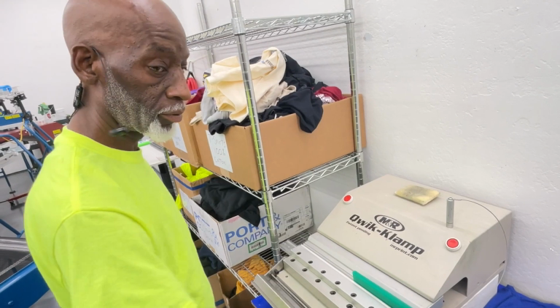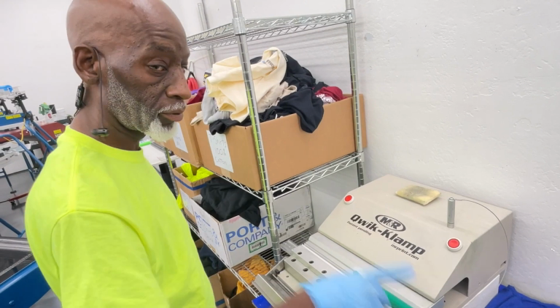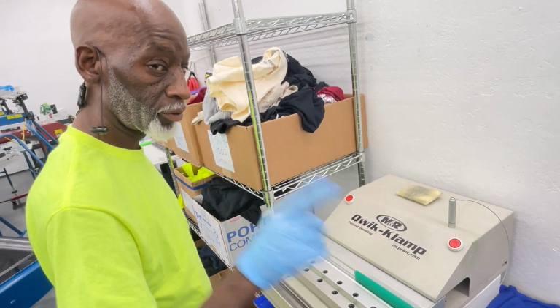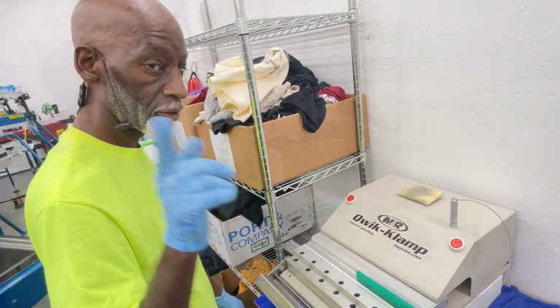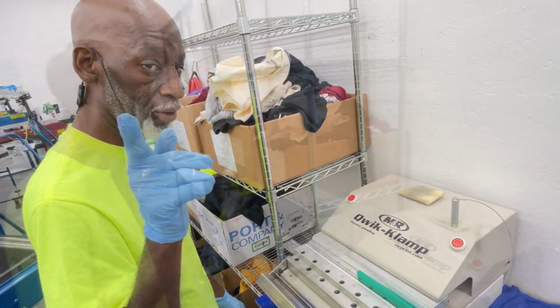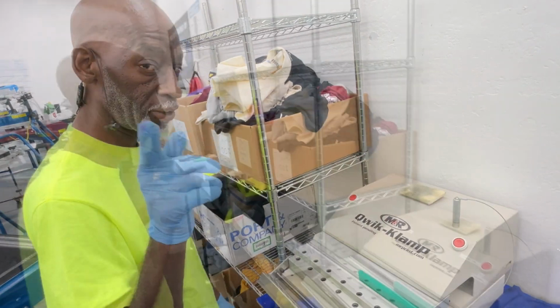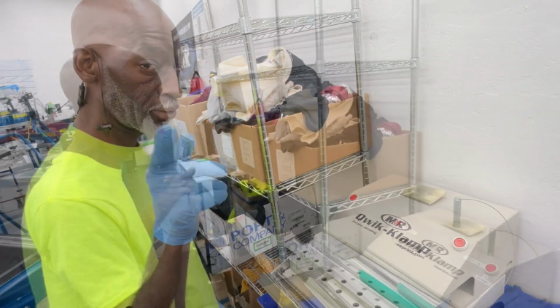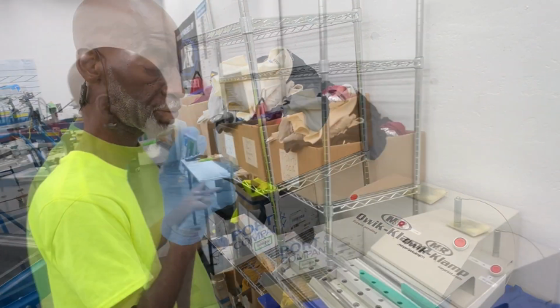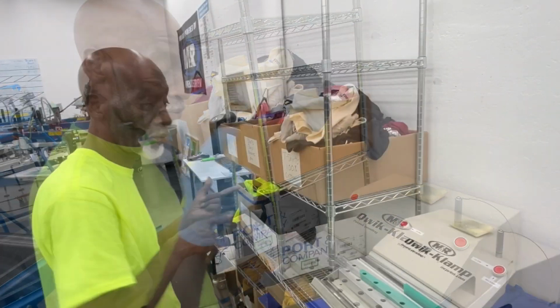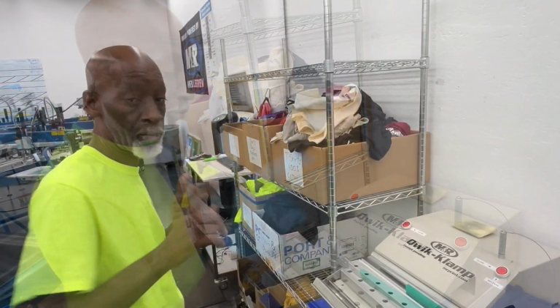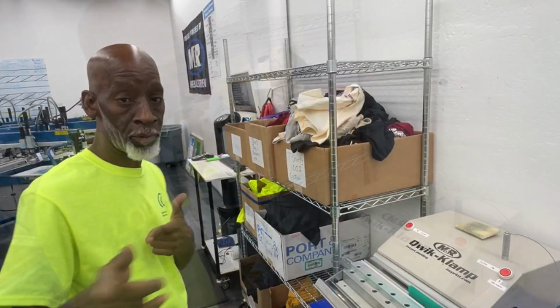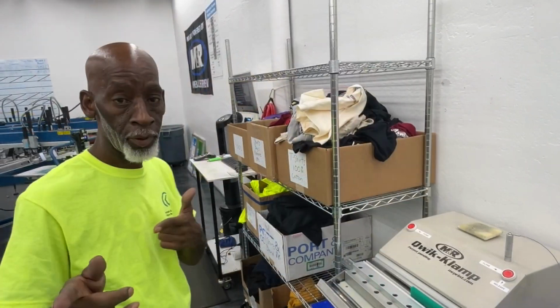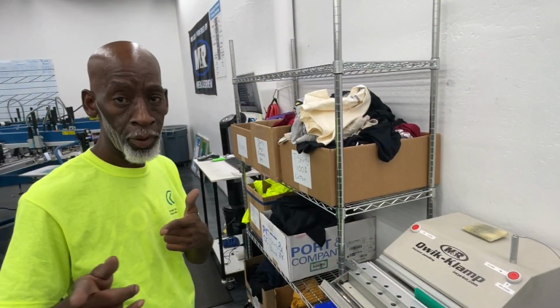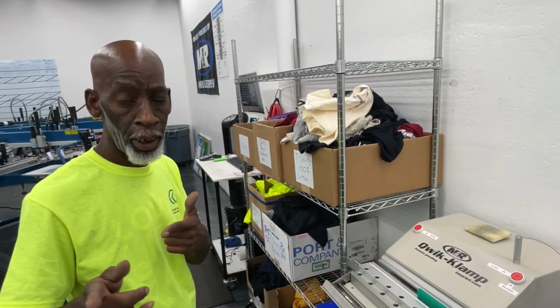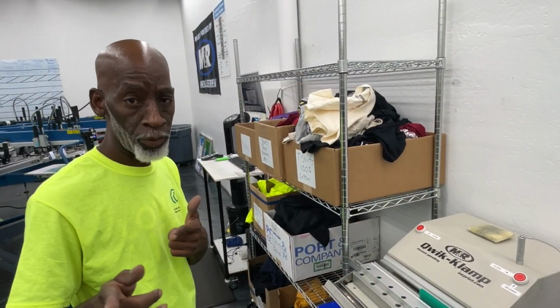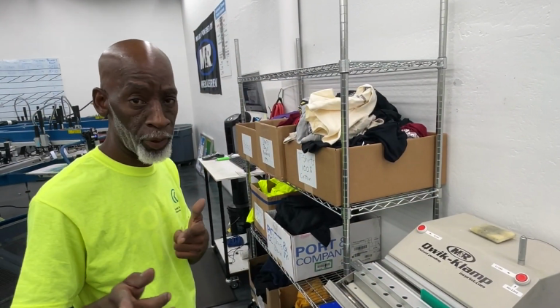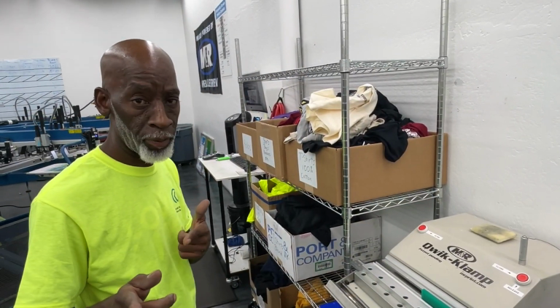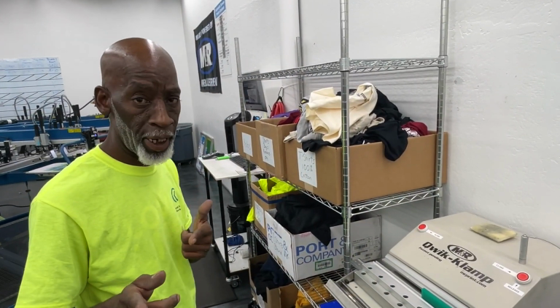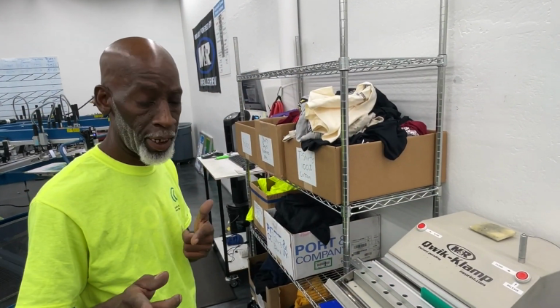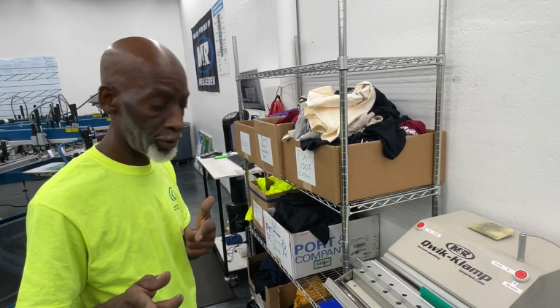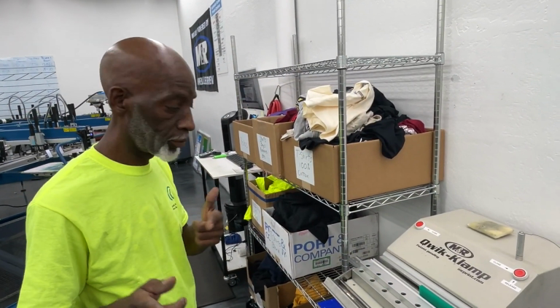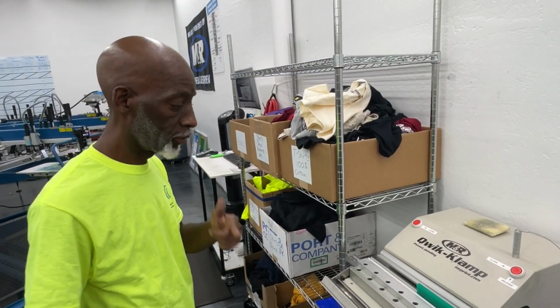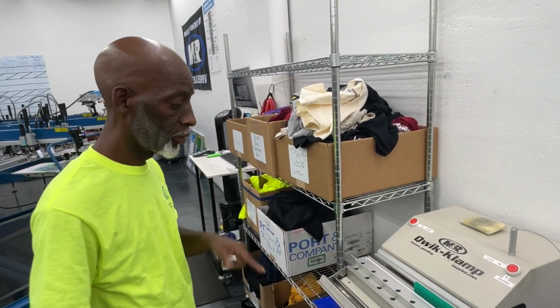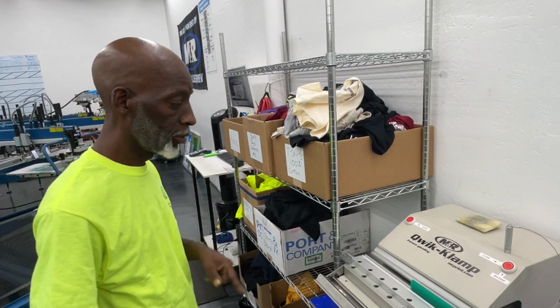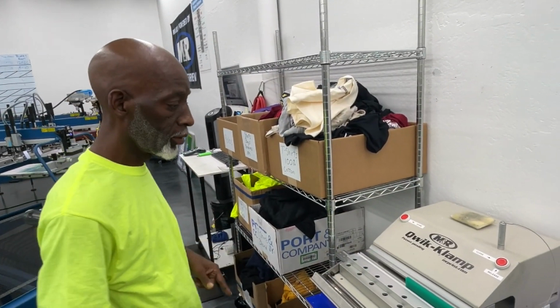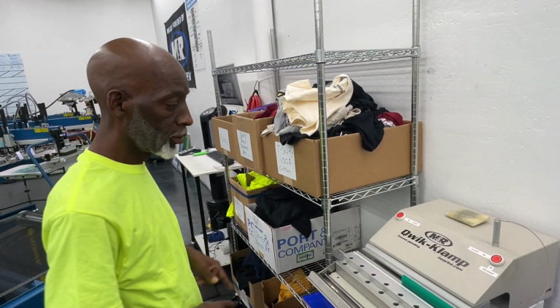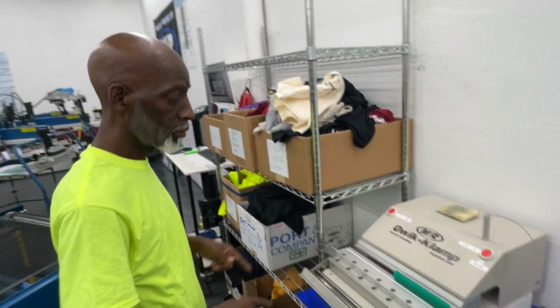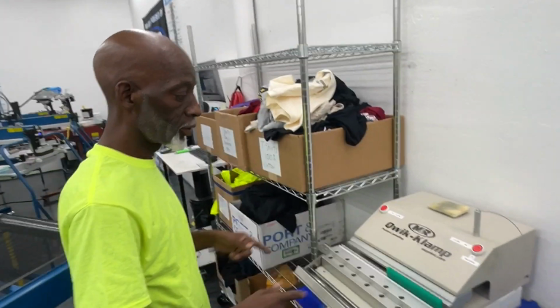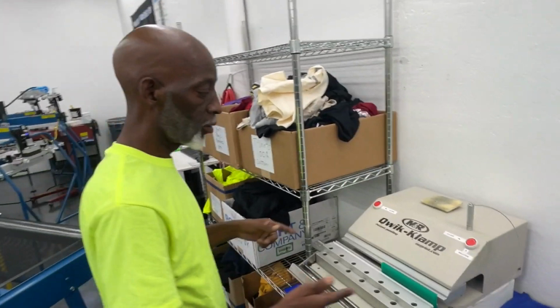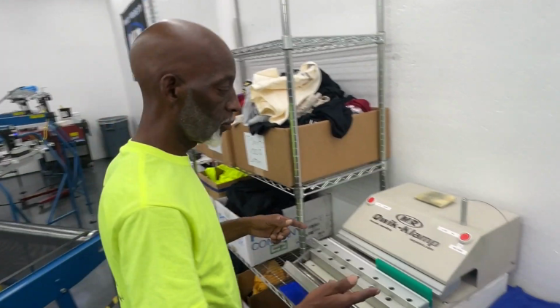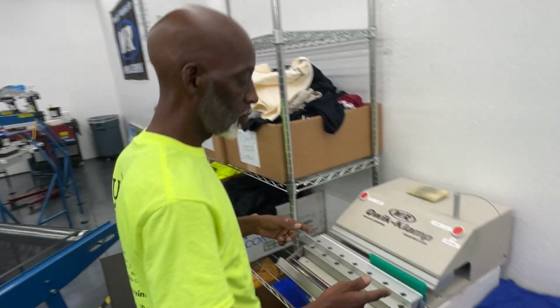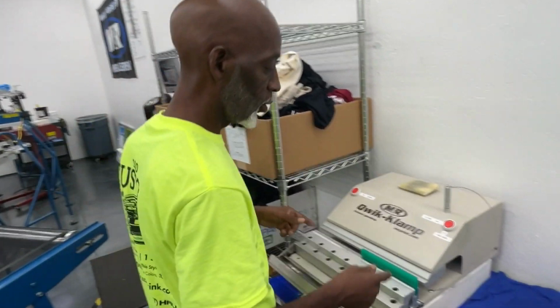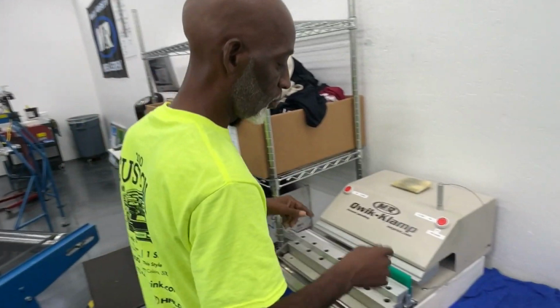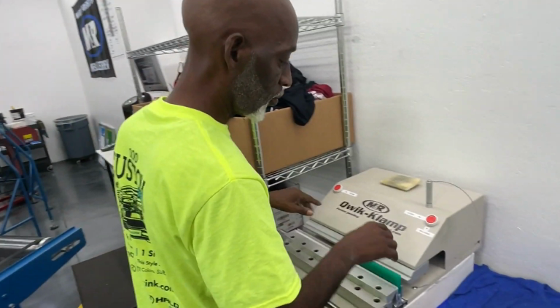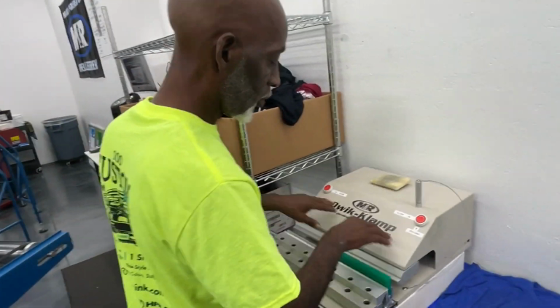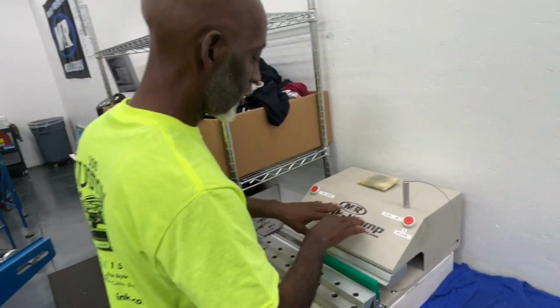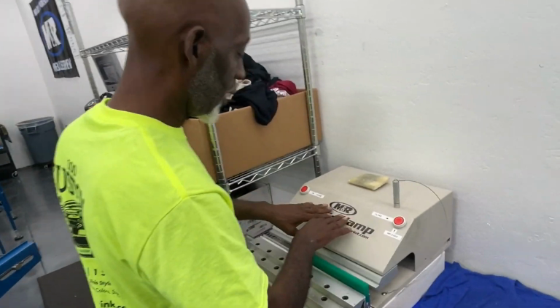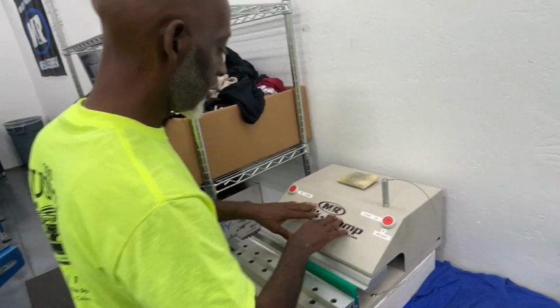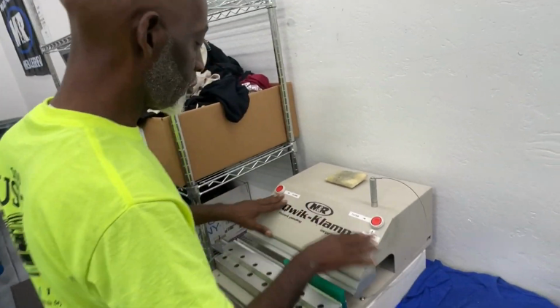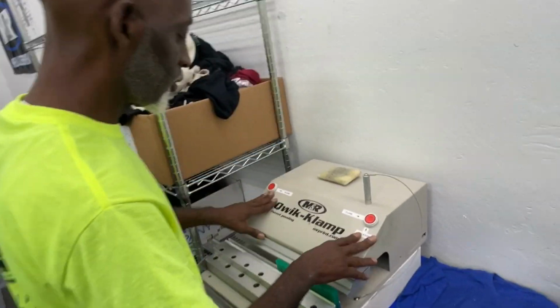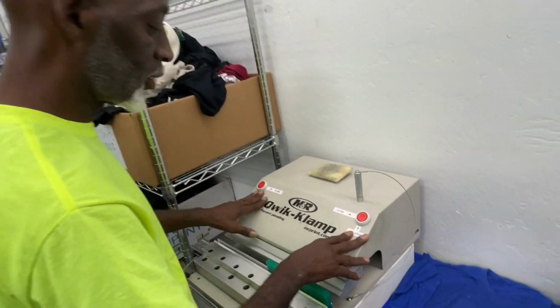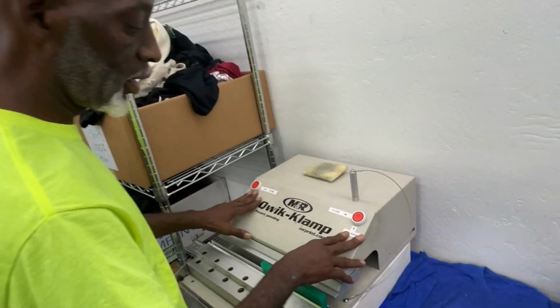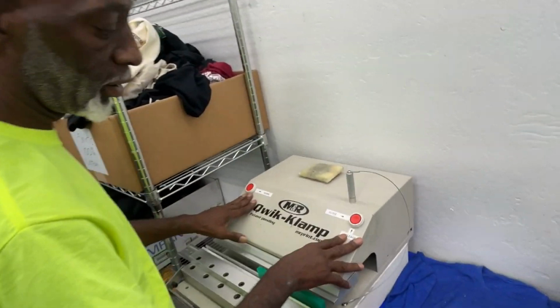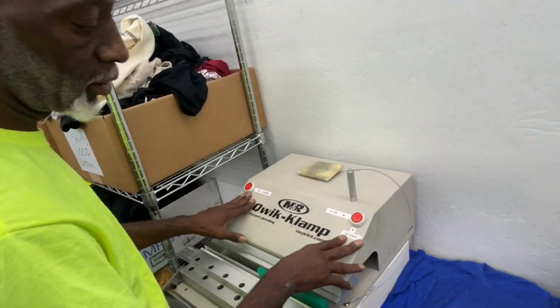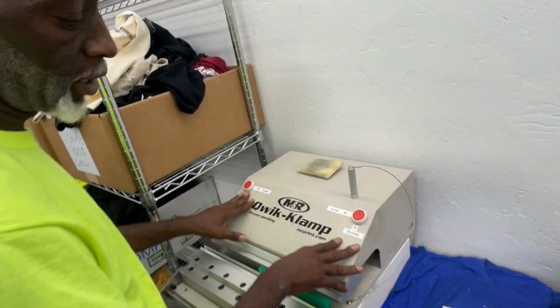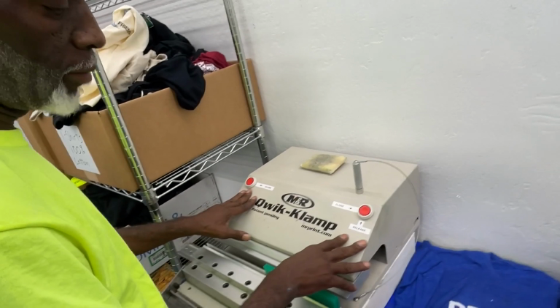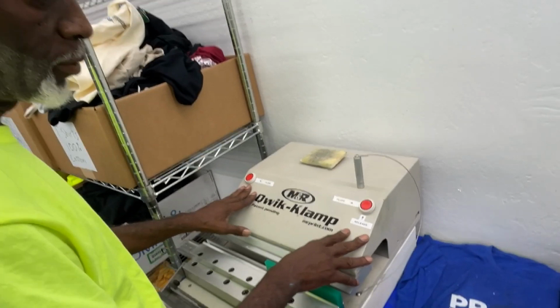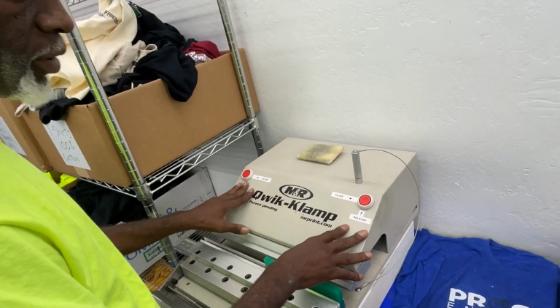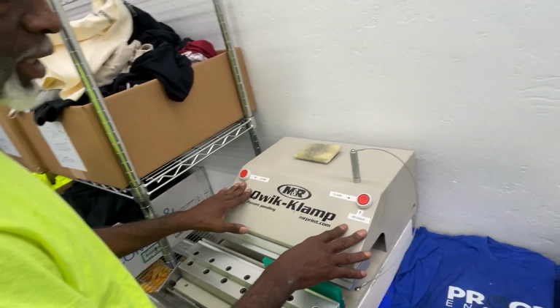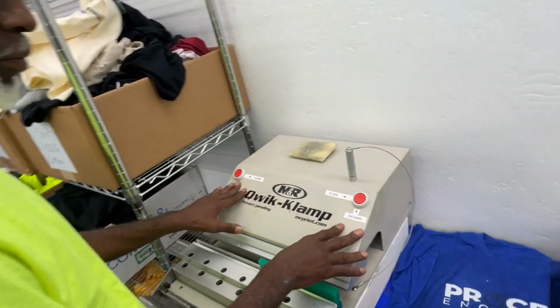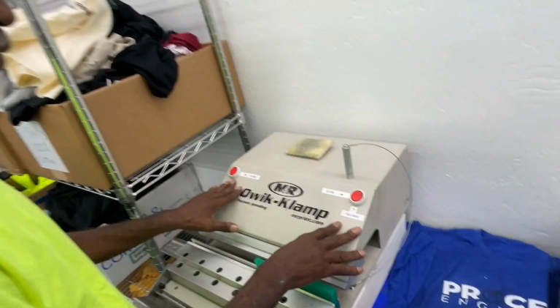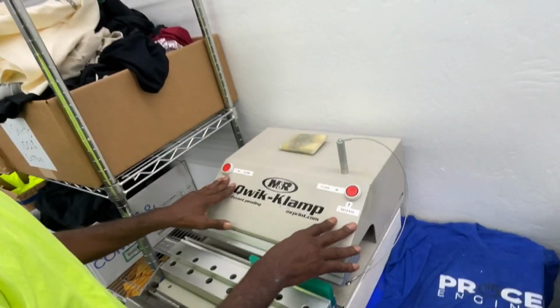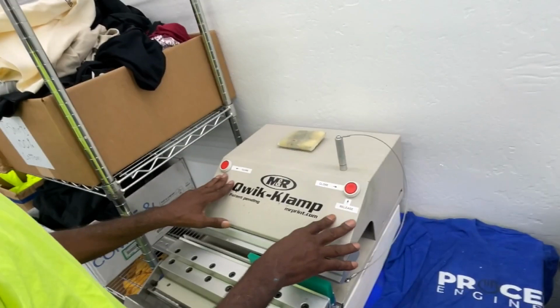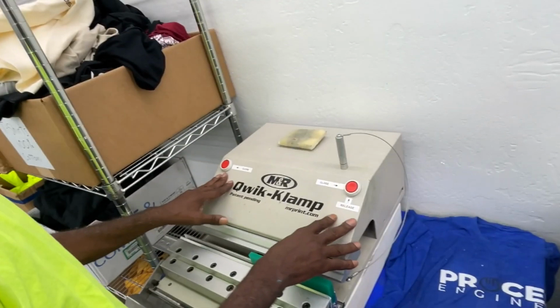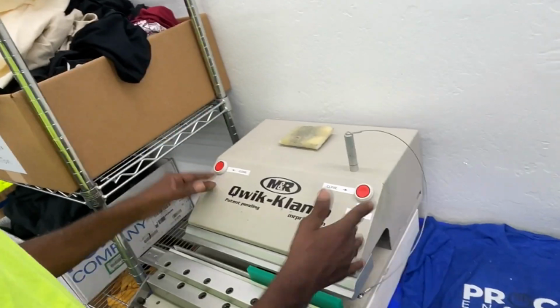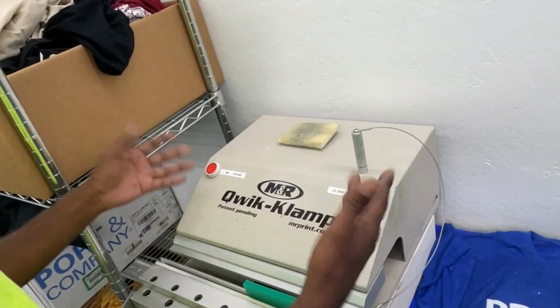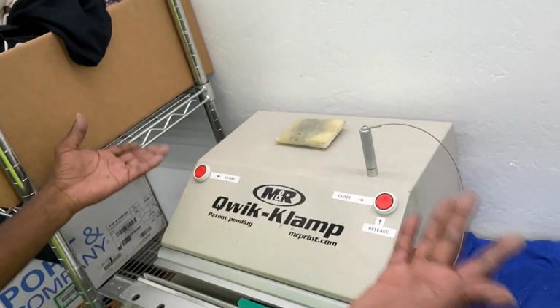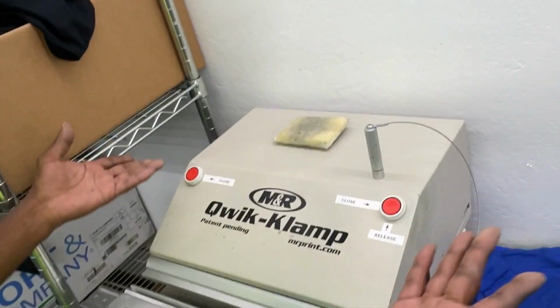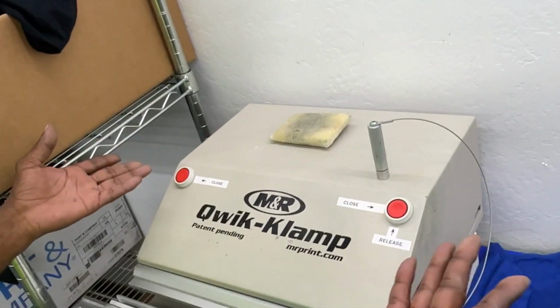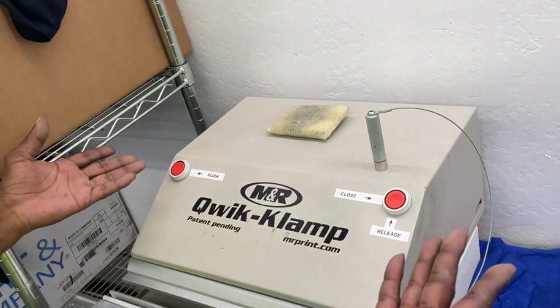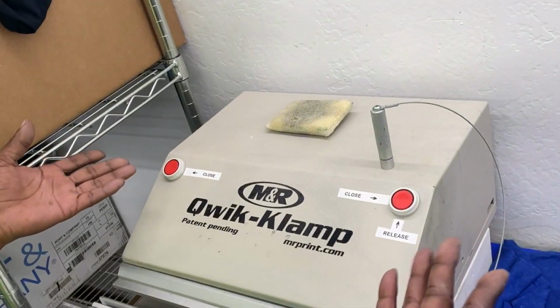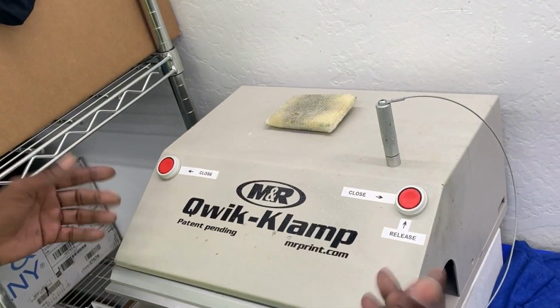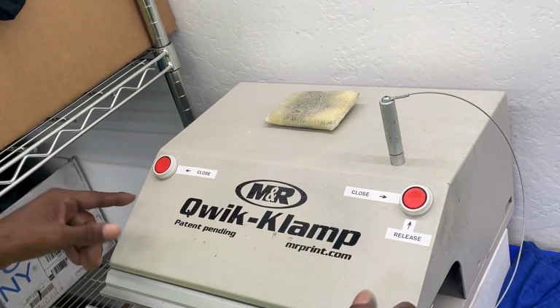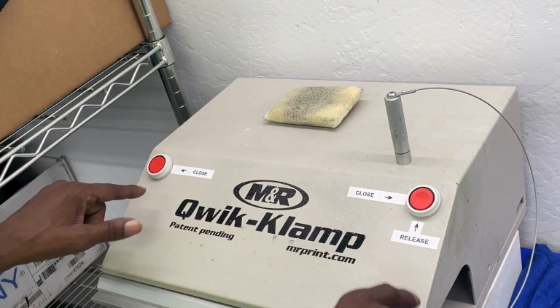Stay tuned. And we're back. We've got the machine labeled and everything, so now it's easy.